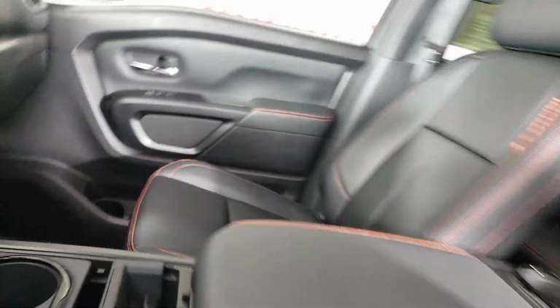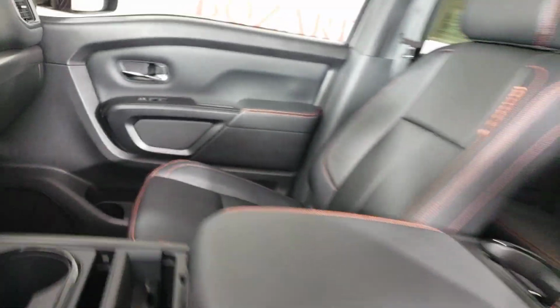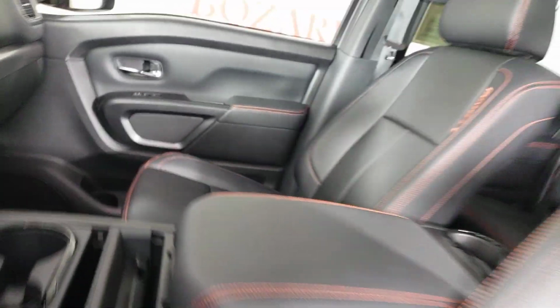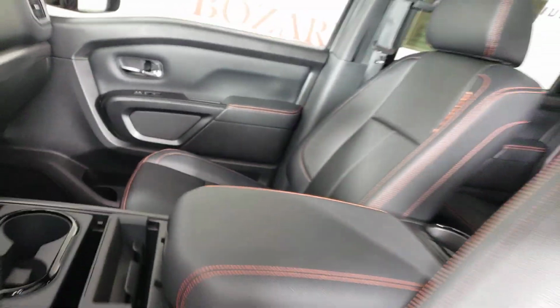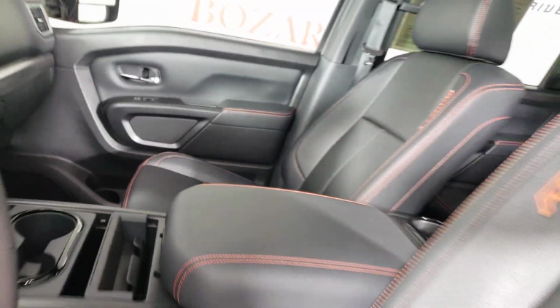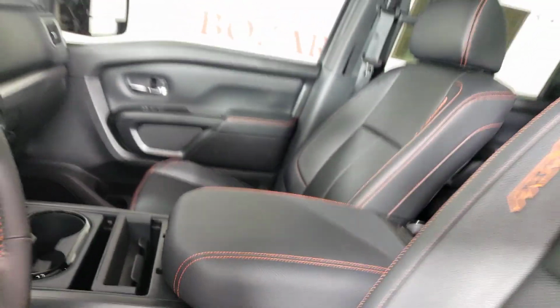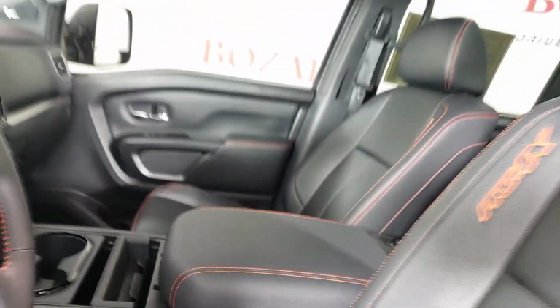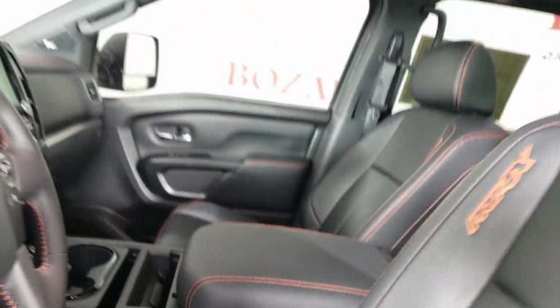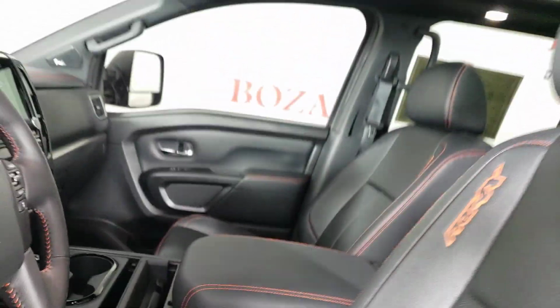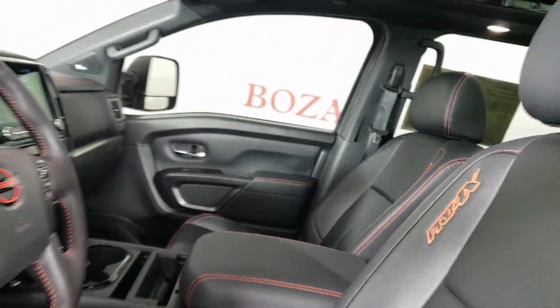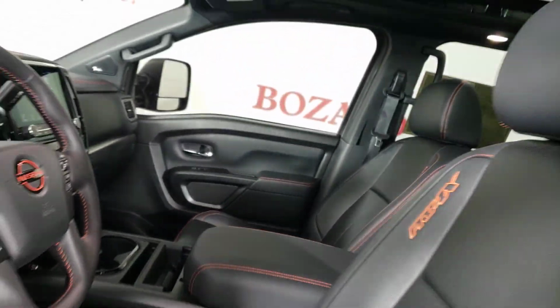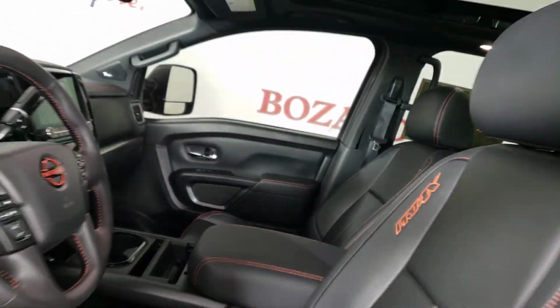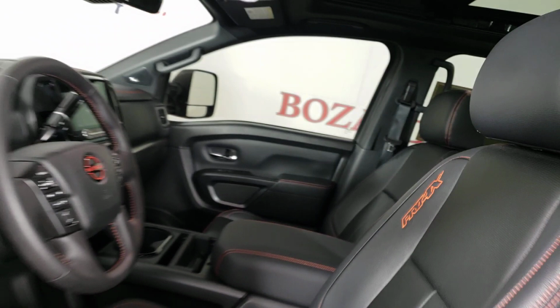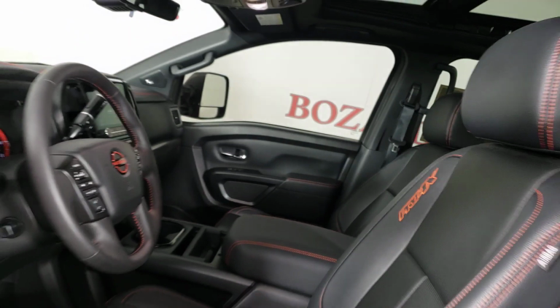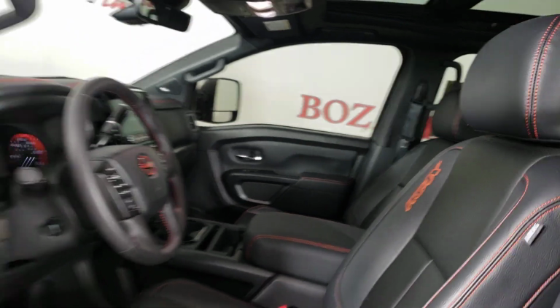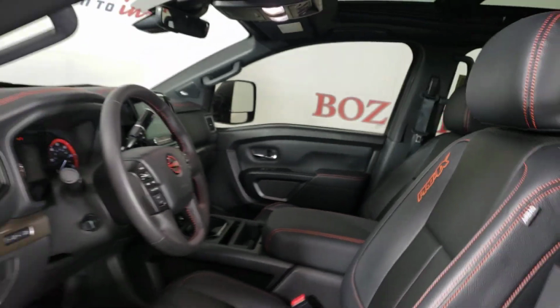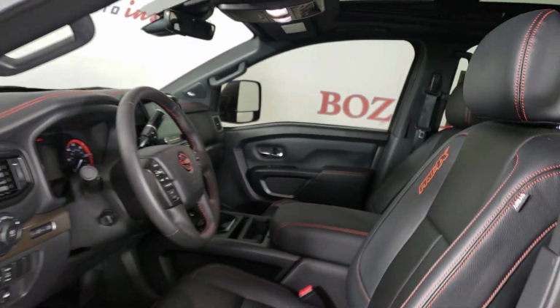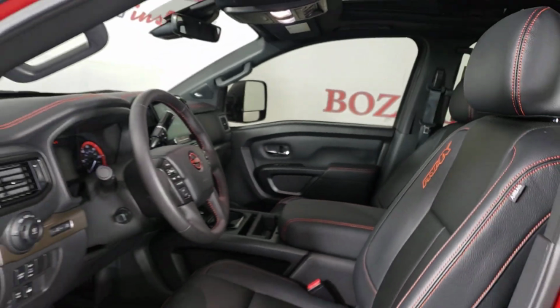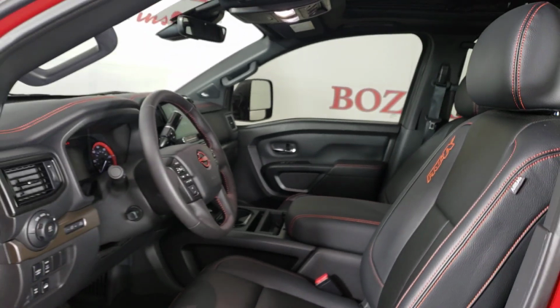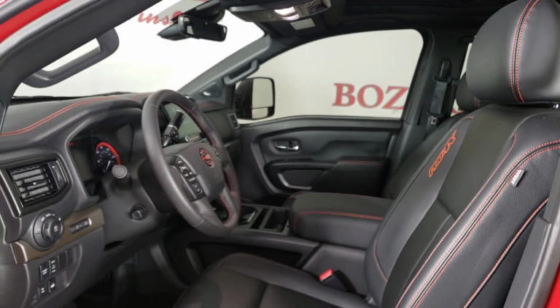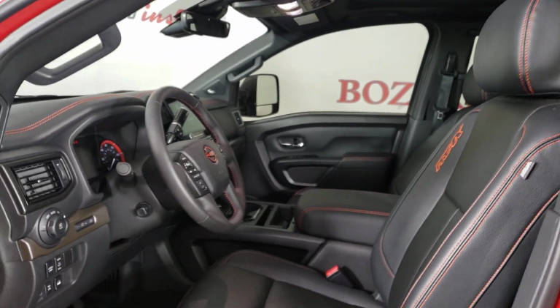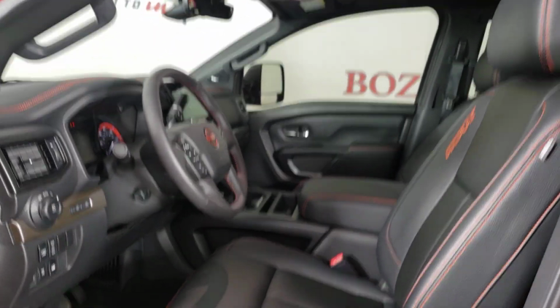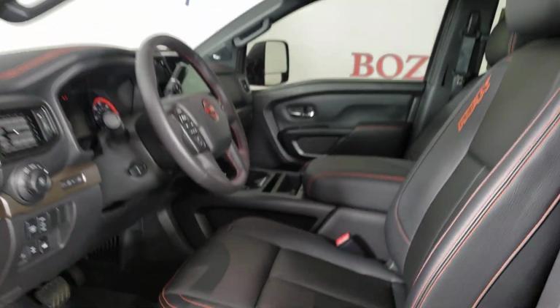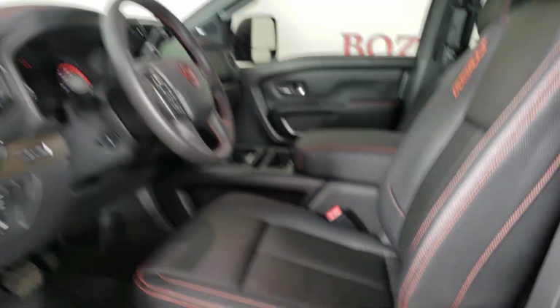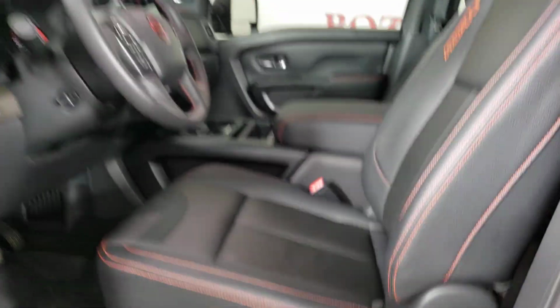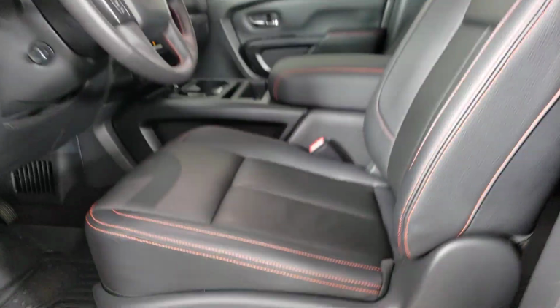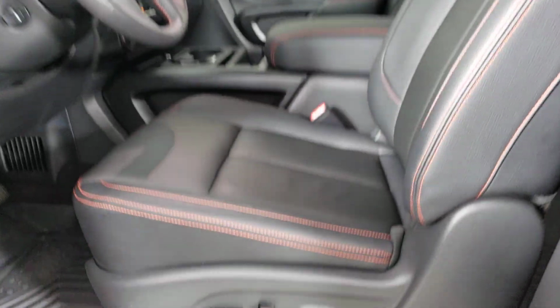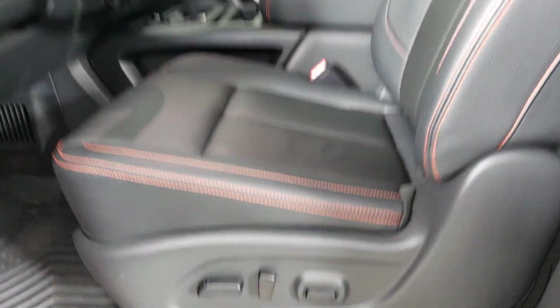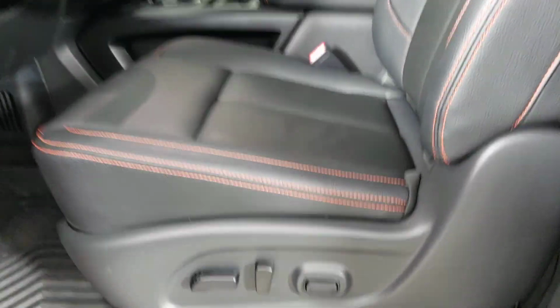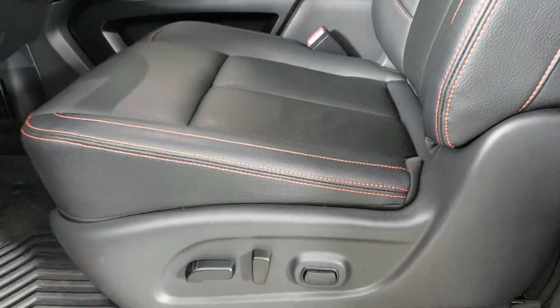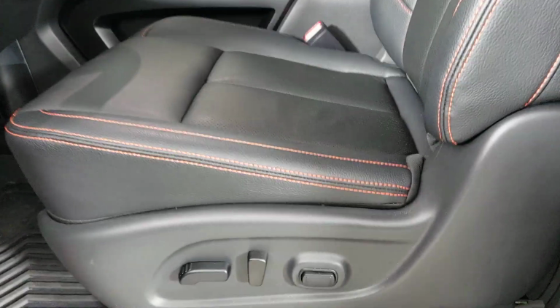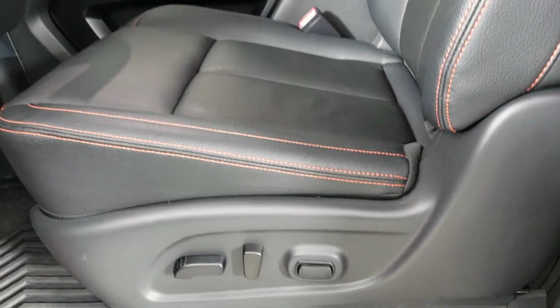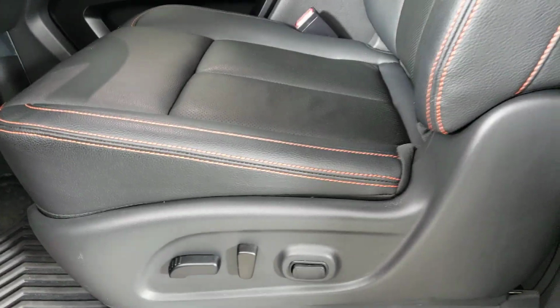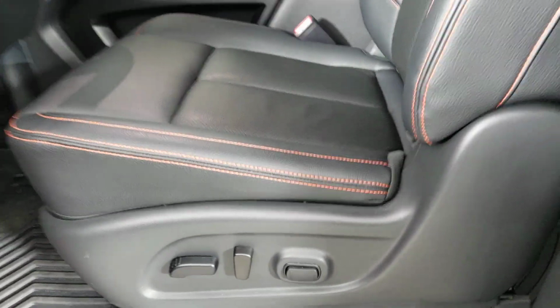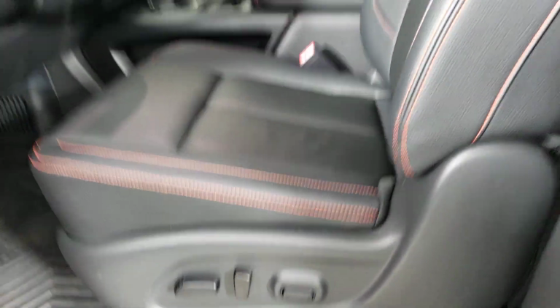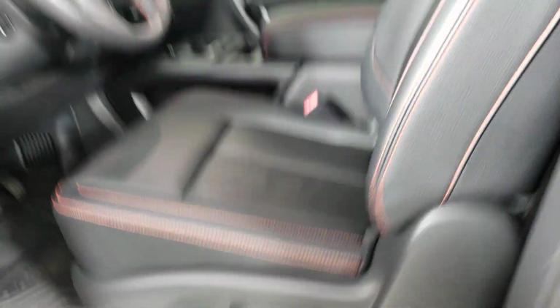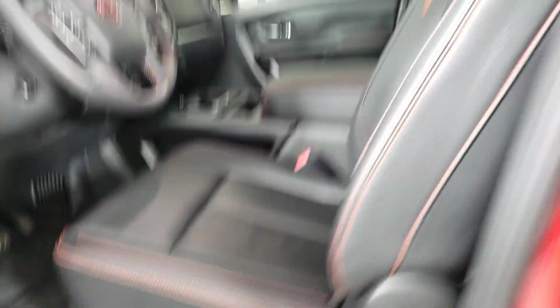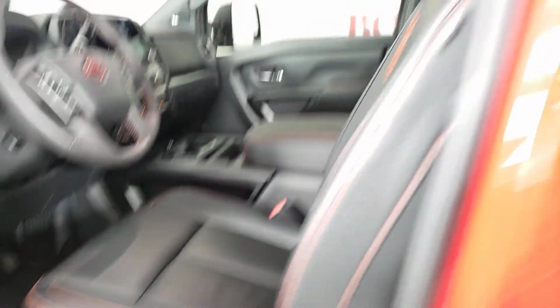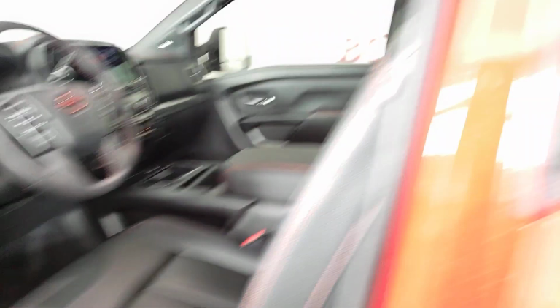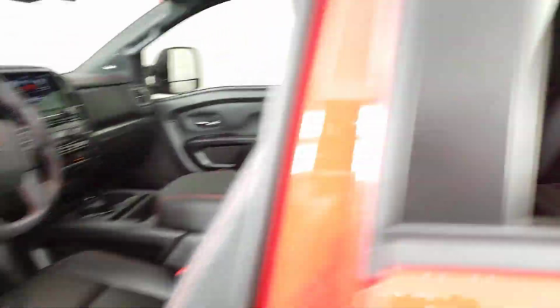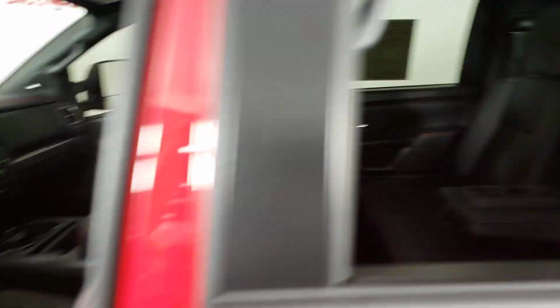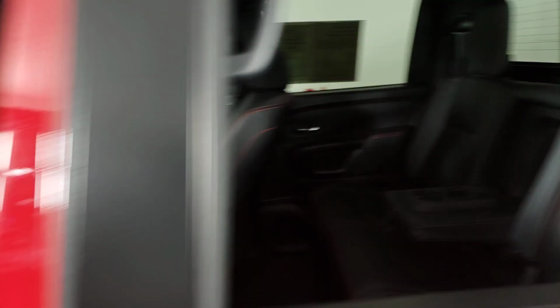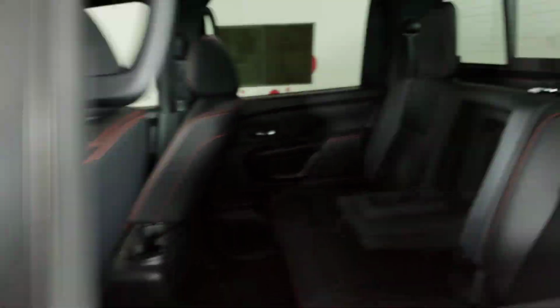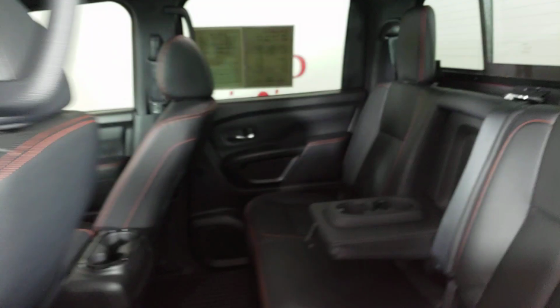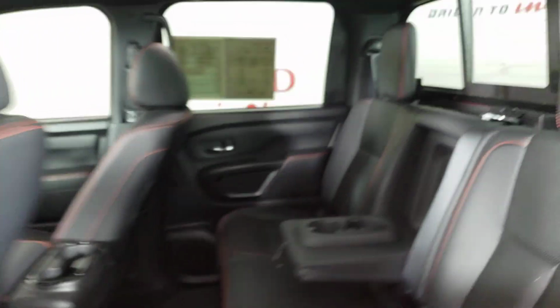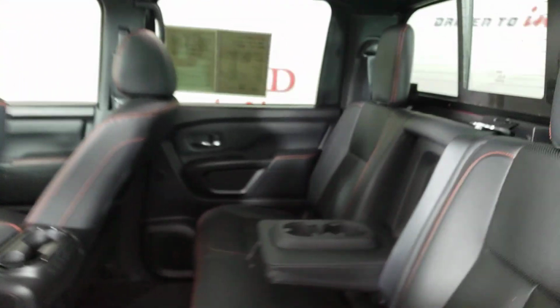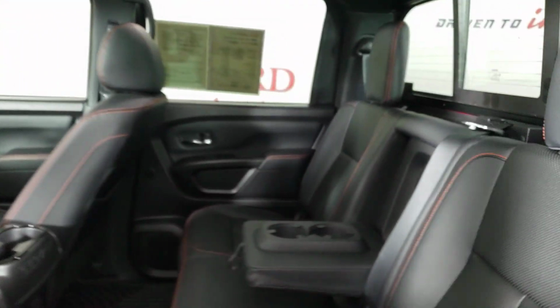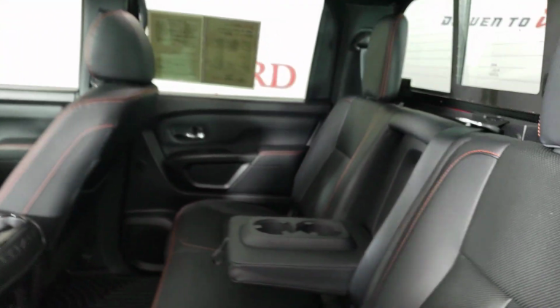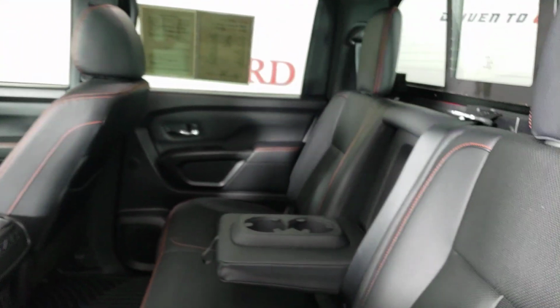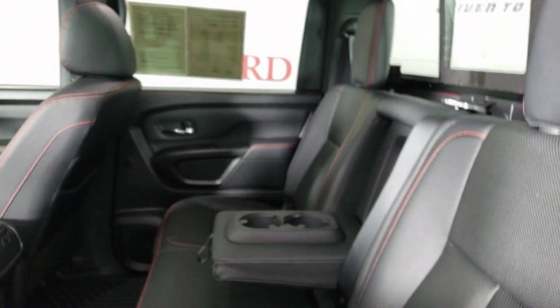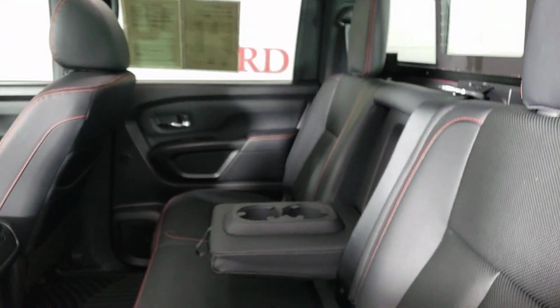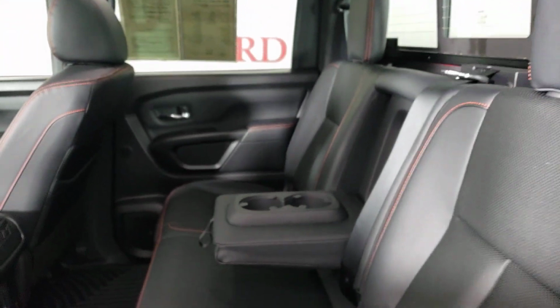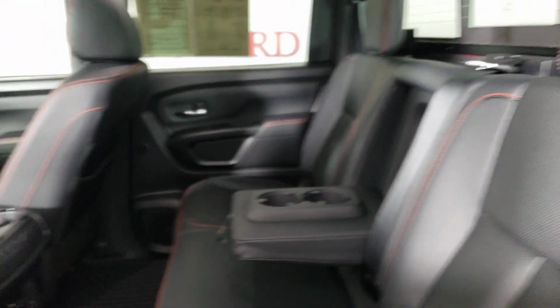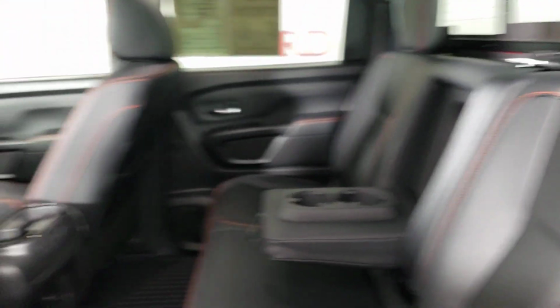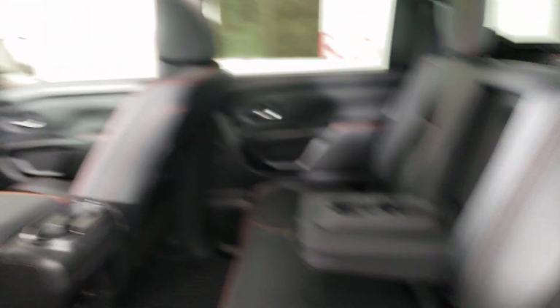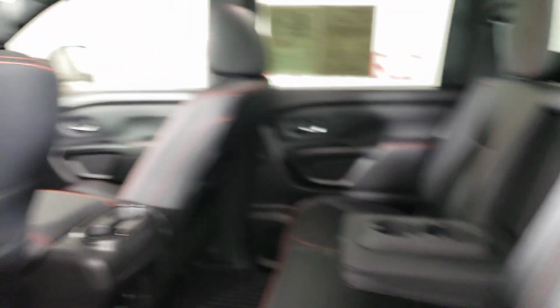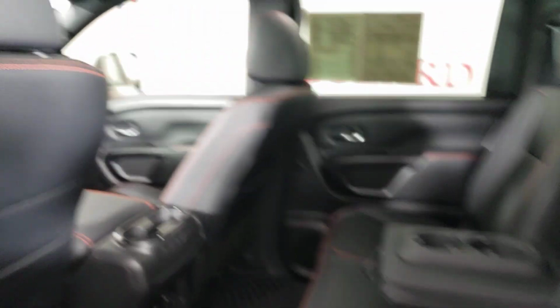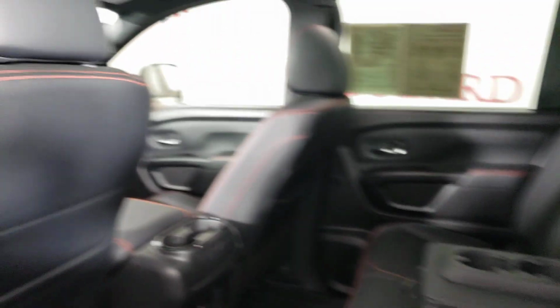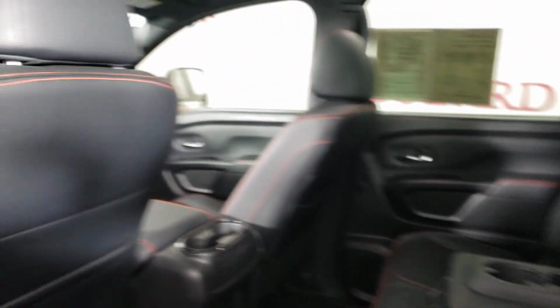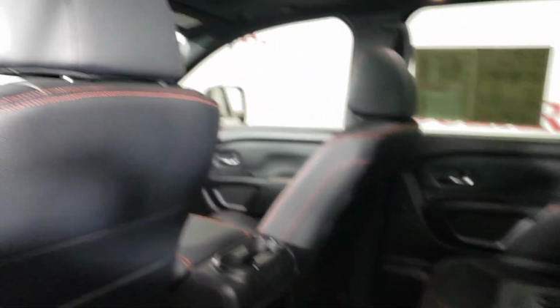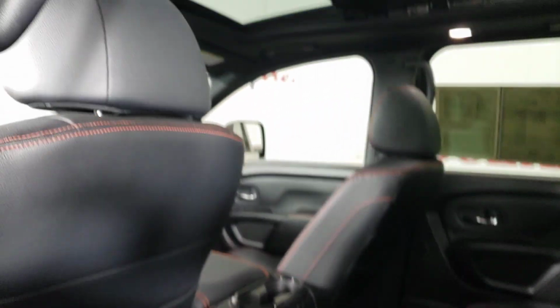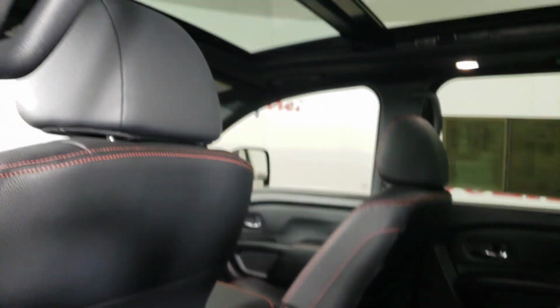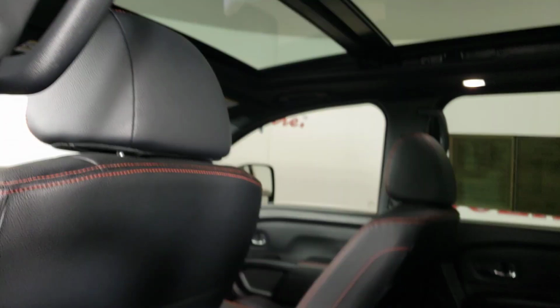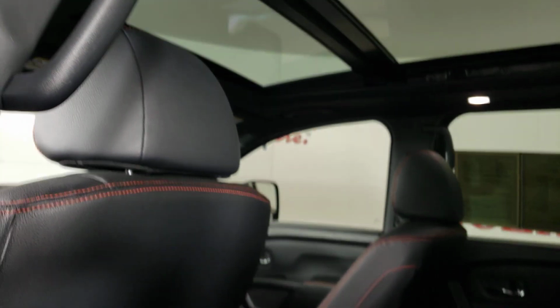Blind spot monitor, aluminum wheels, steering wheel audio controls, electronic stability control.